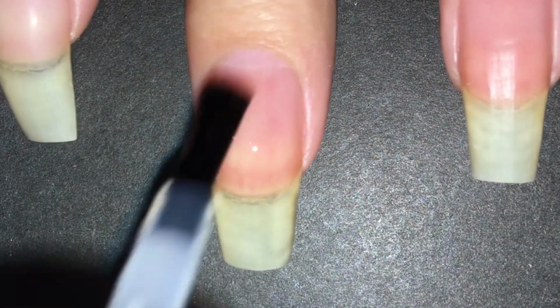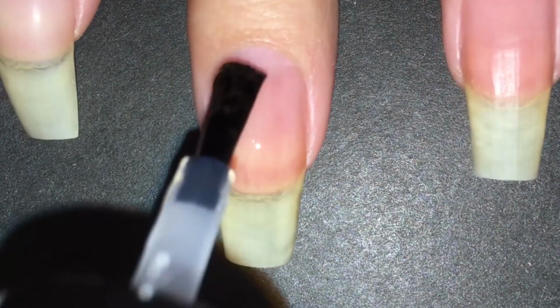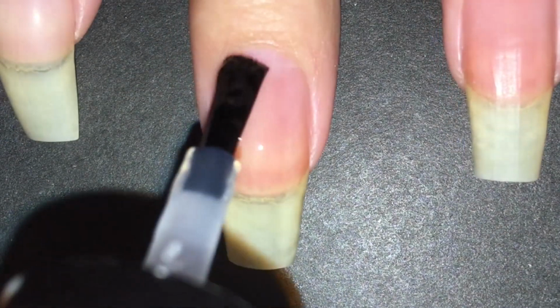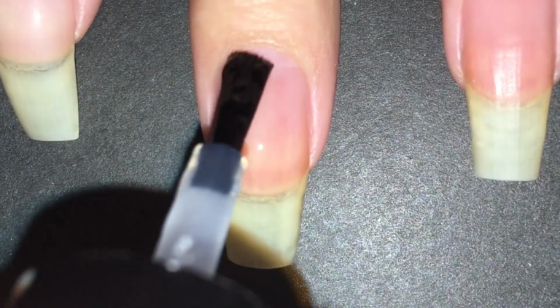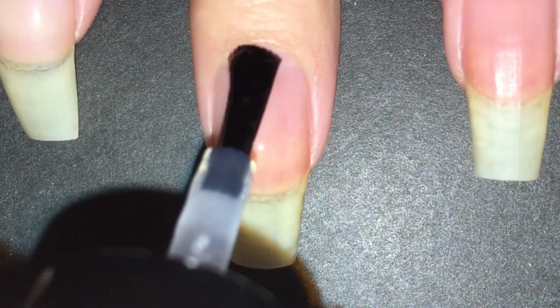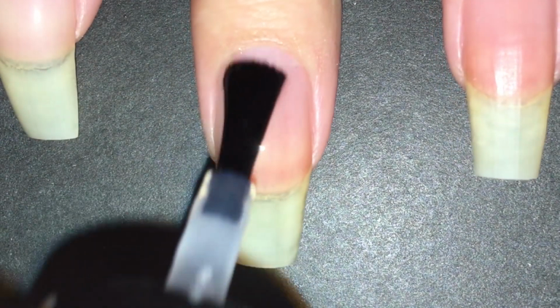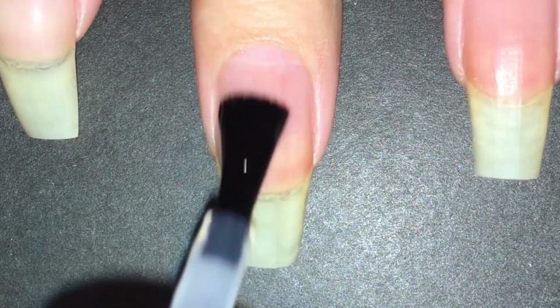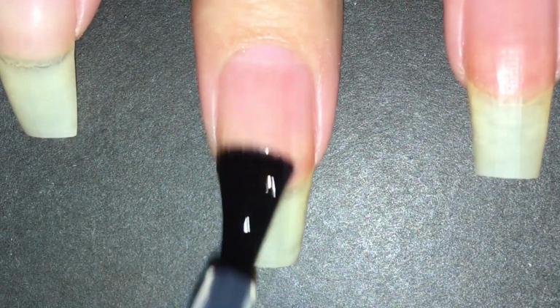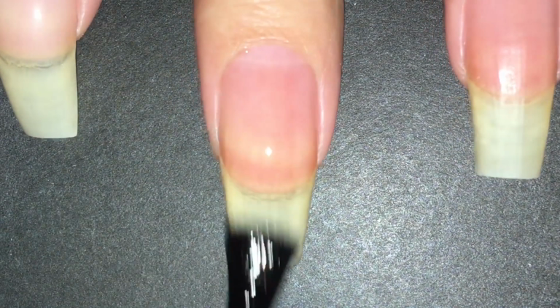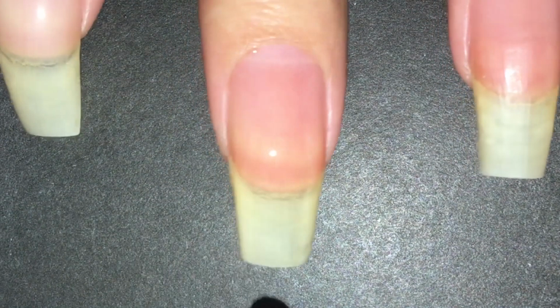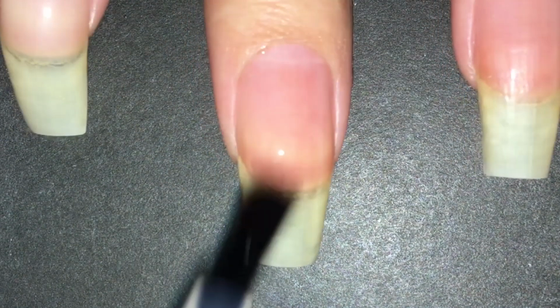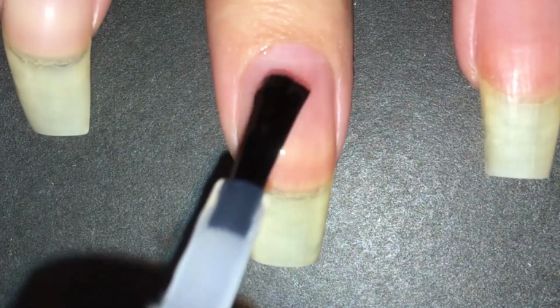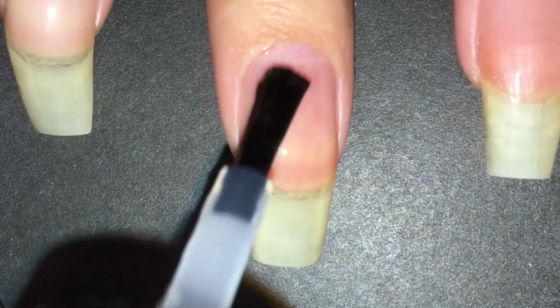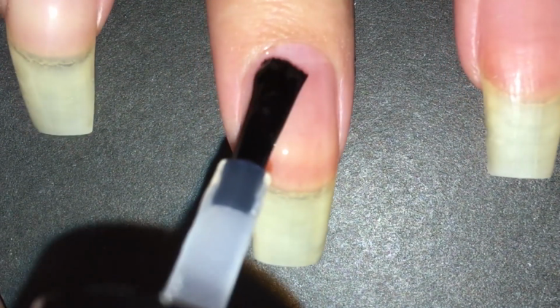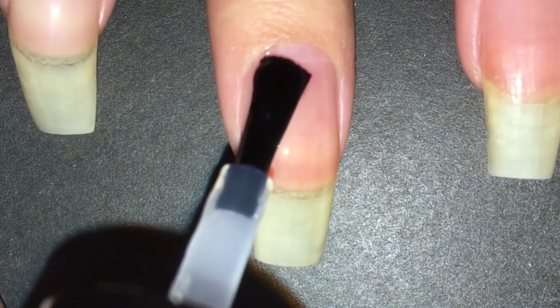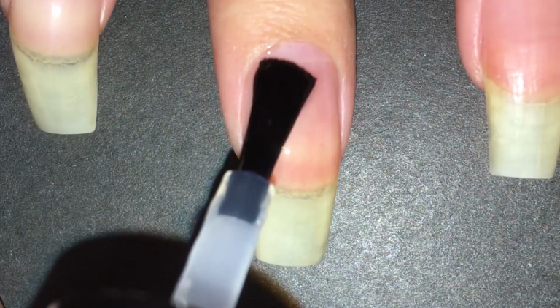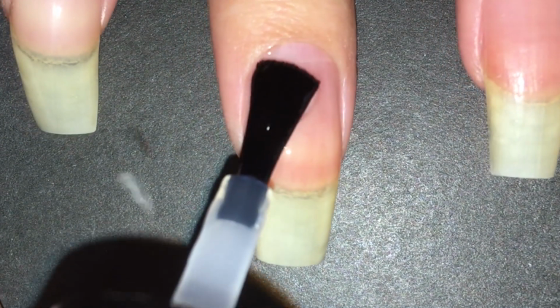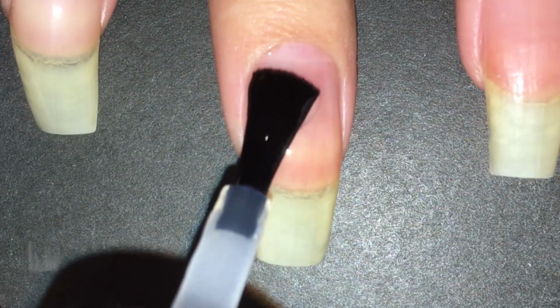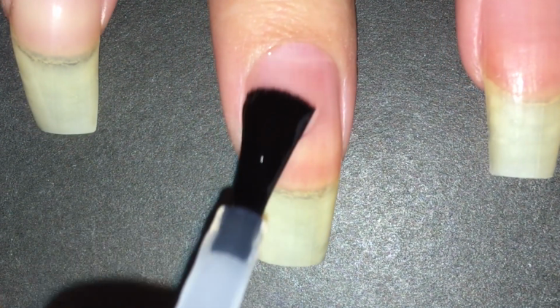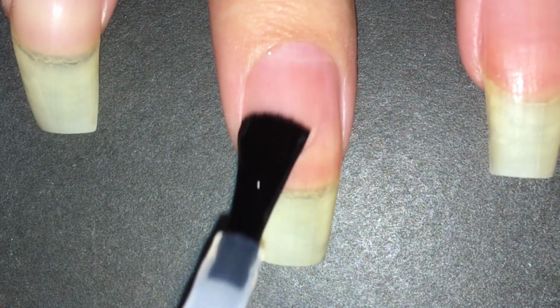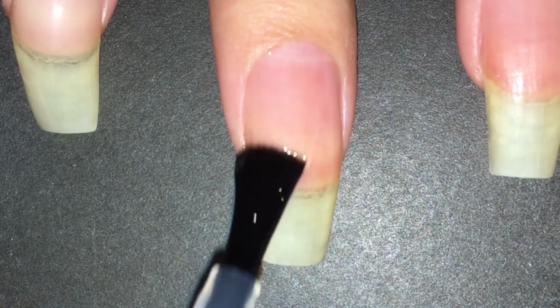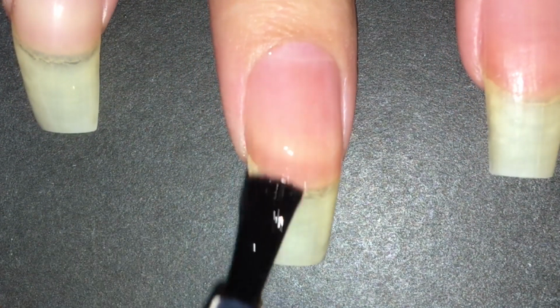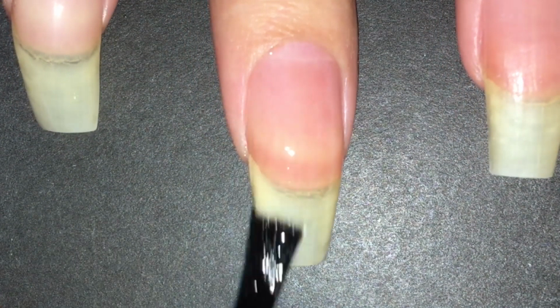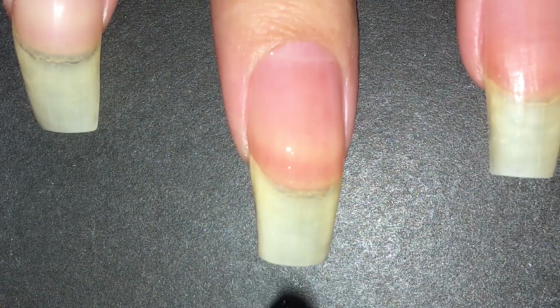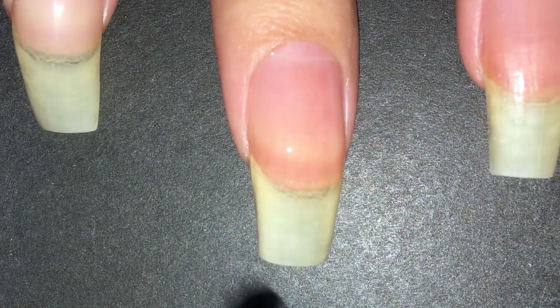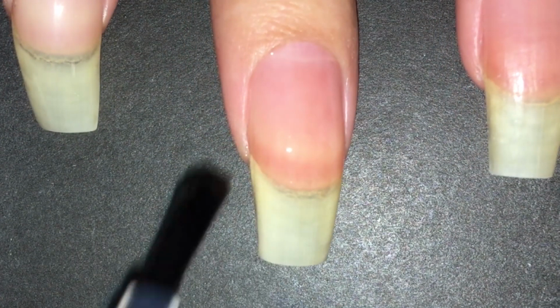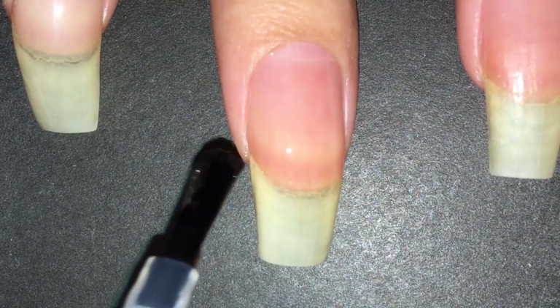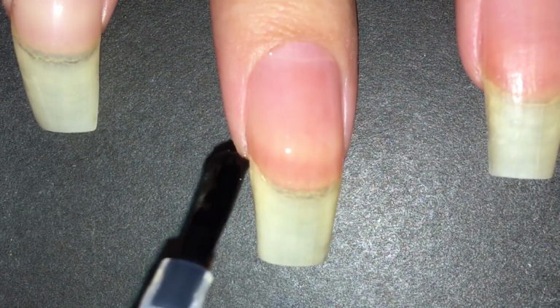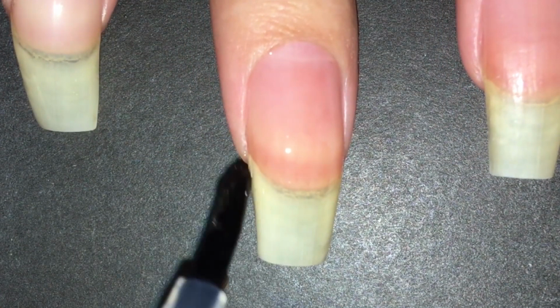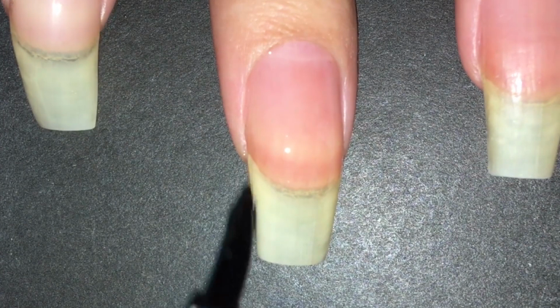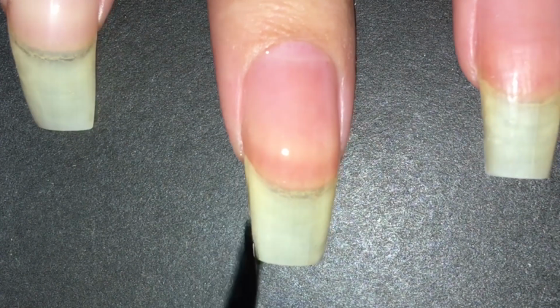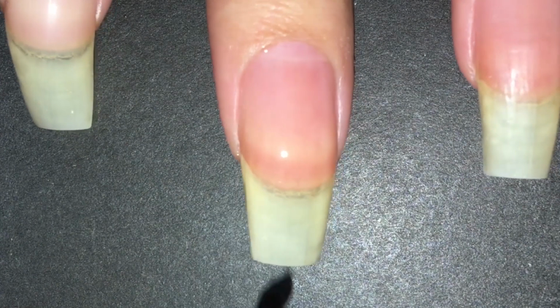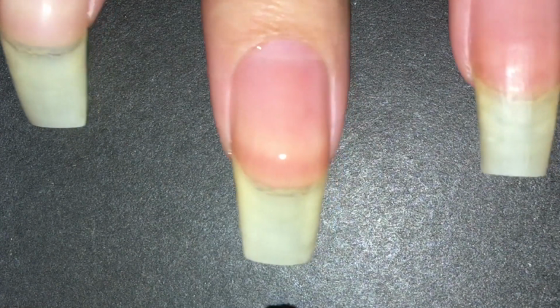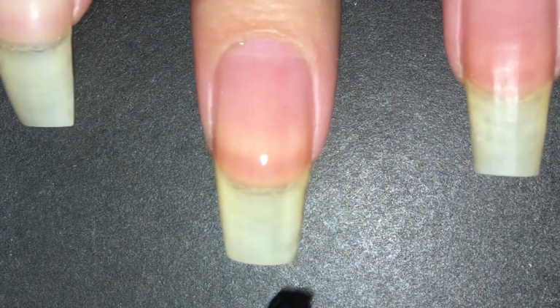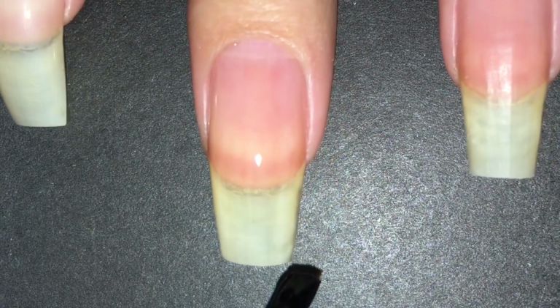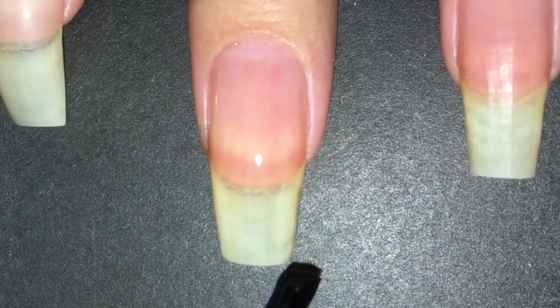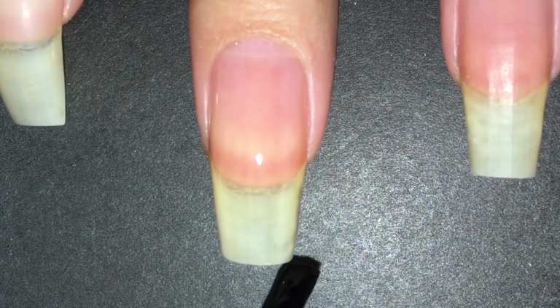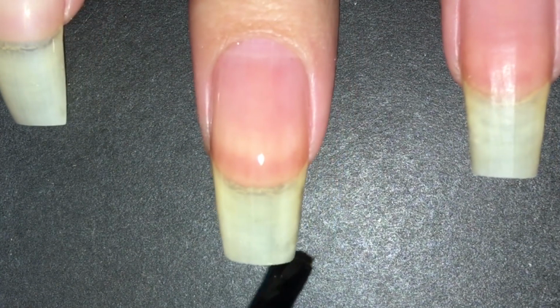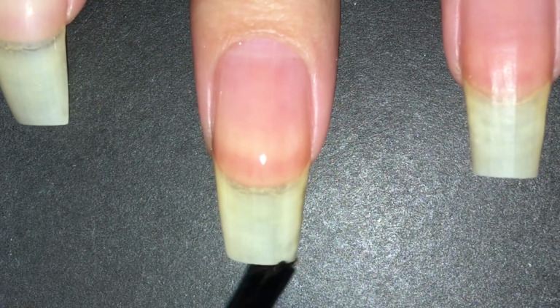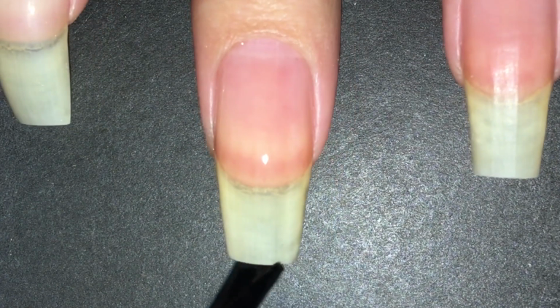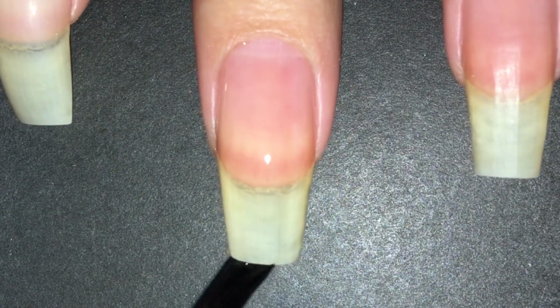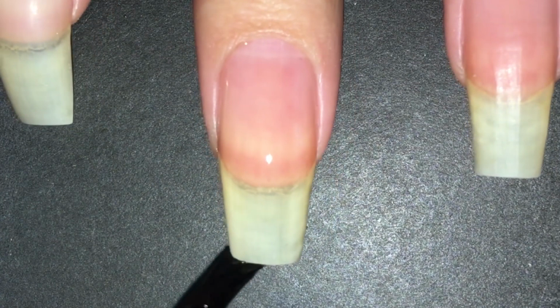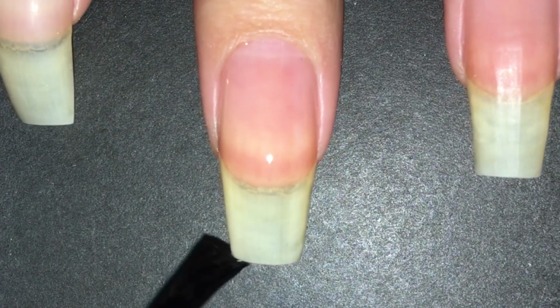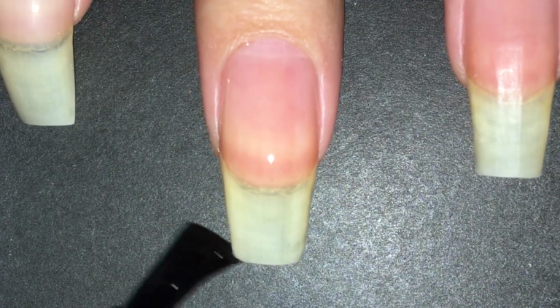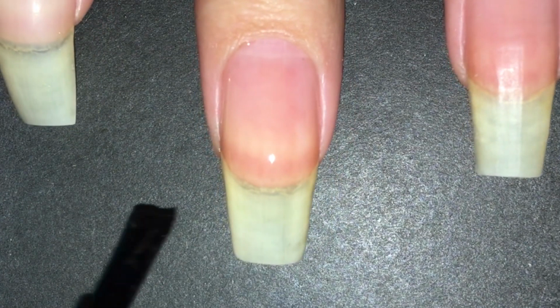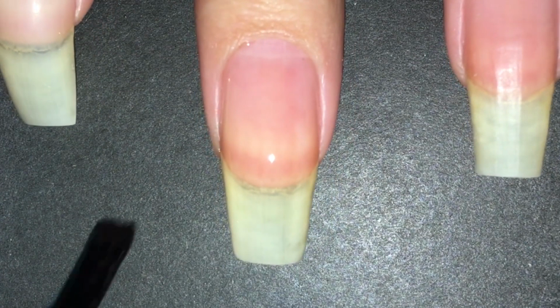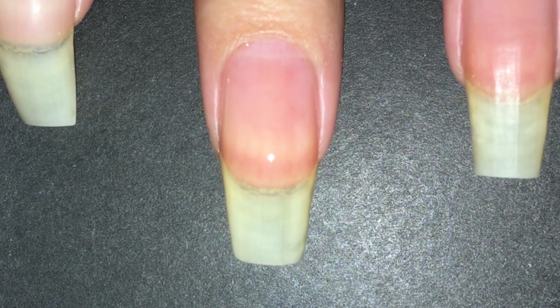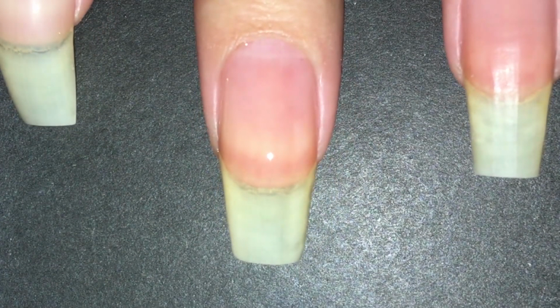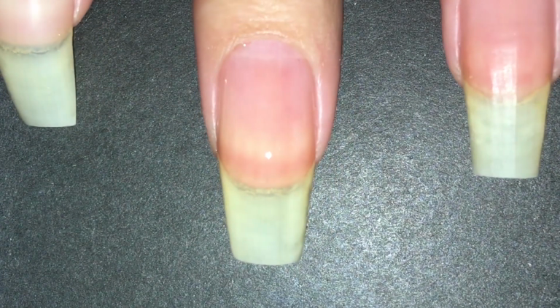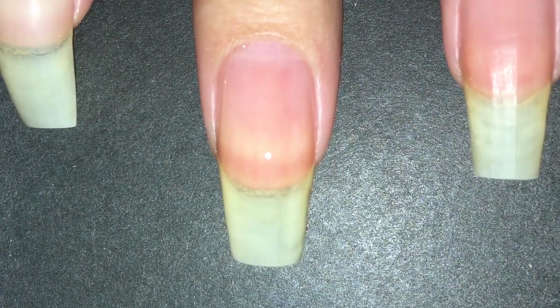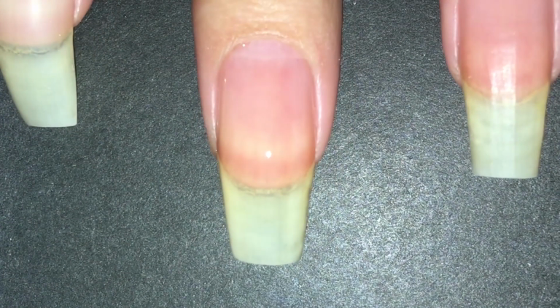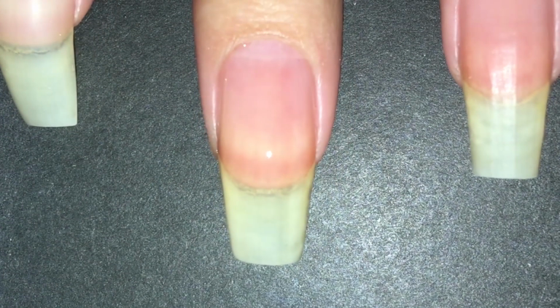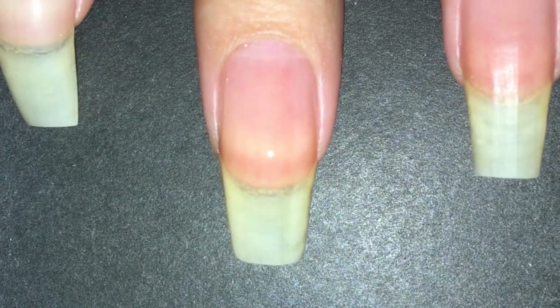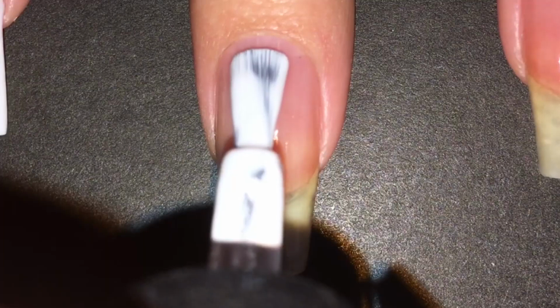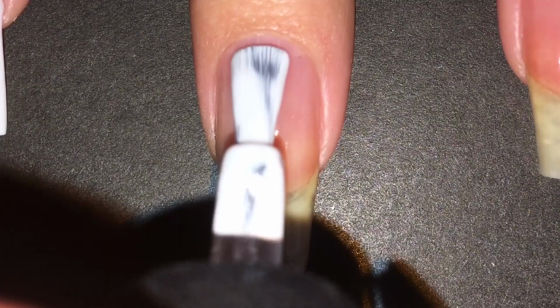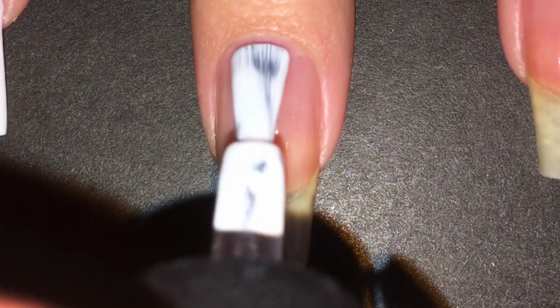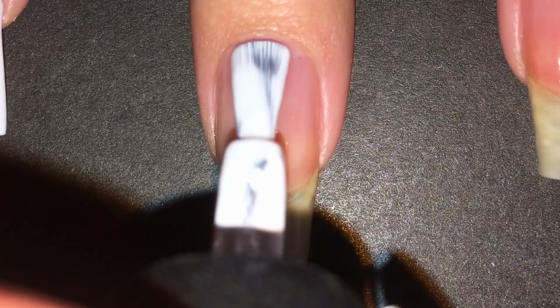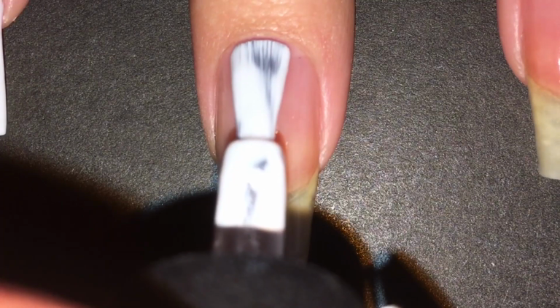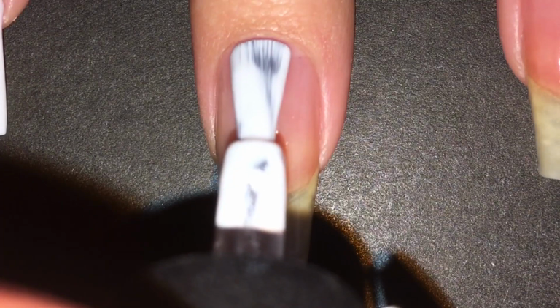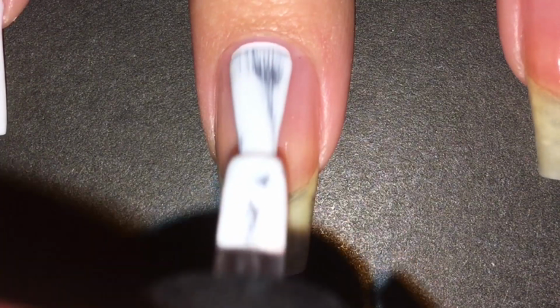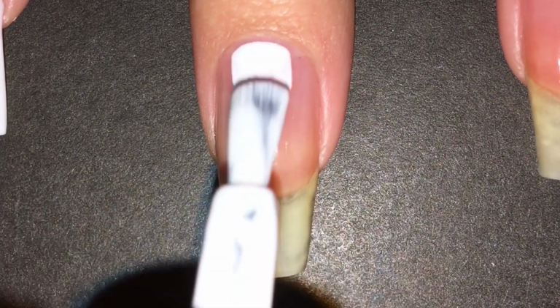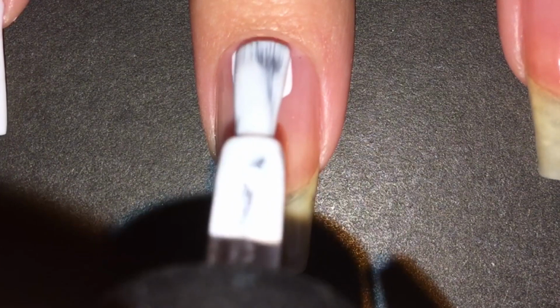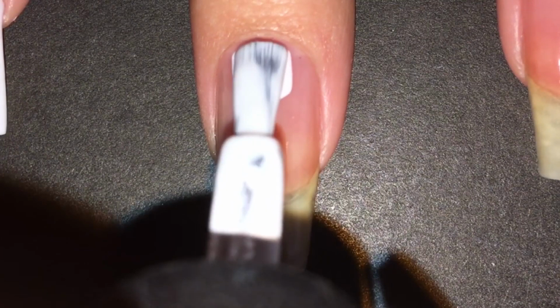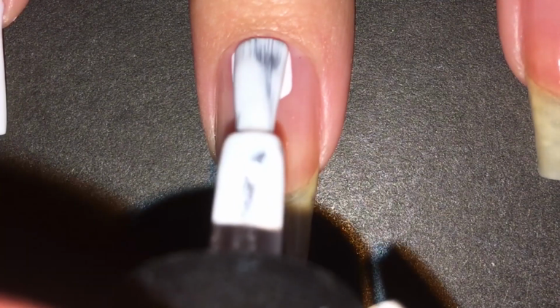The first thing I did is apply a peel-off base coat to all of my nails, since I'm going to be using poly gel later.